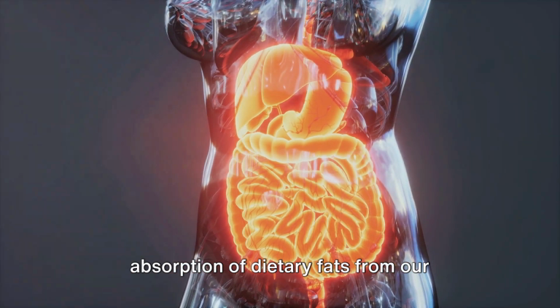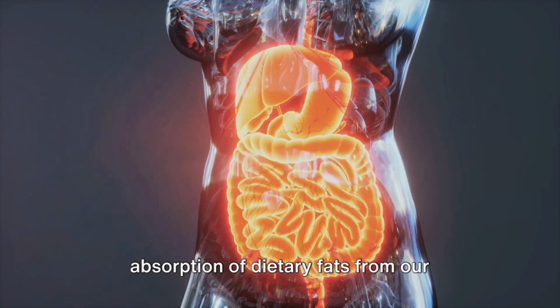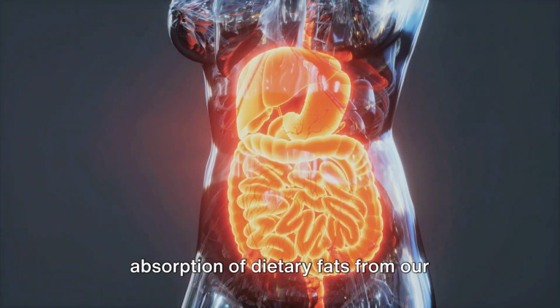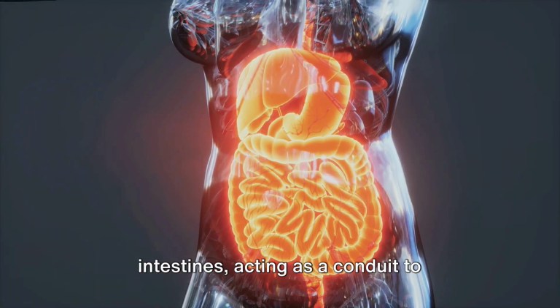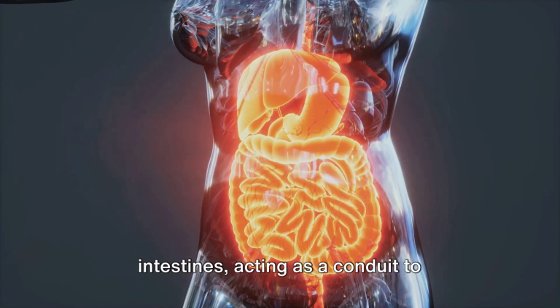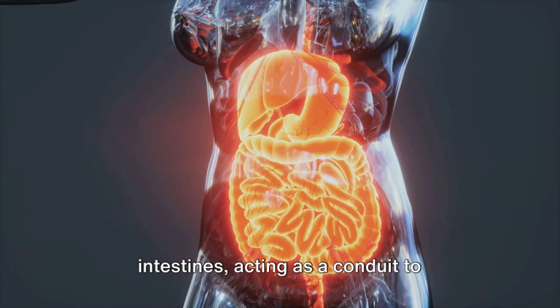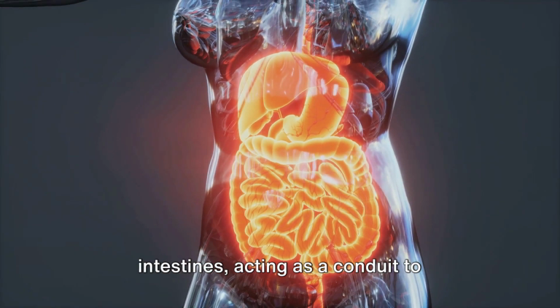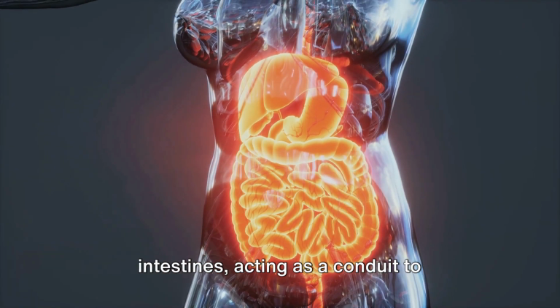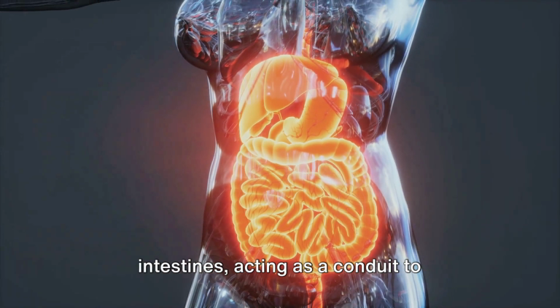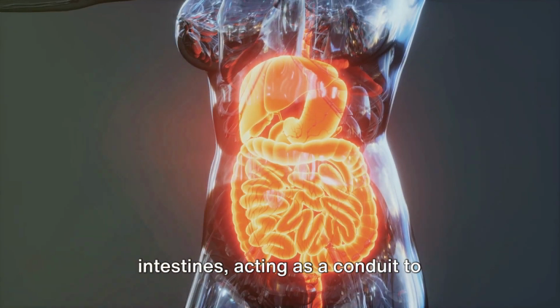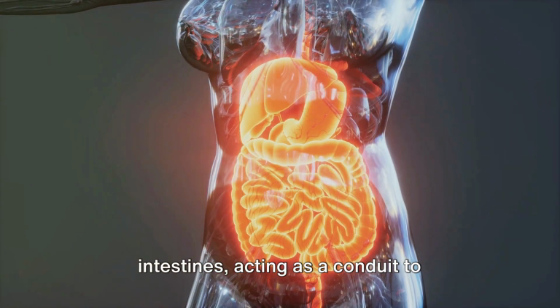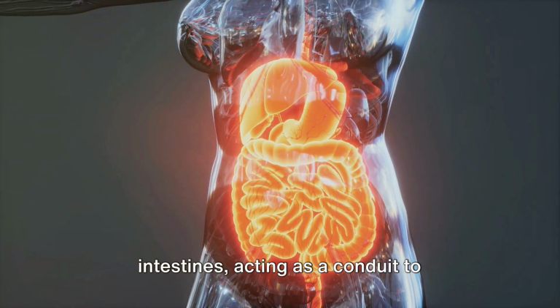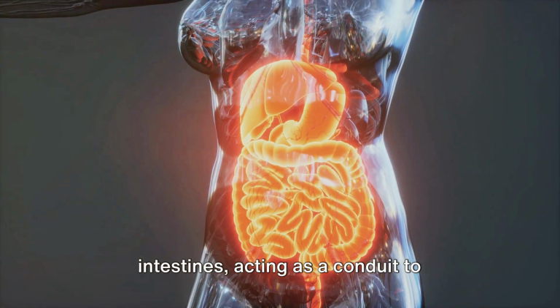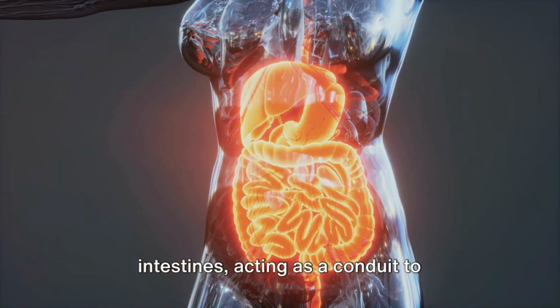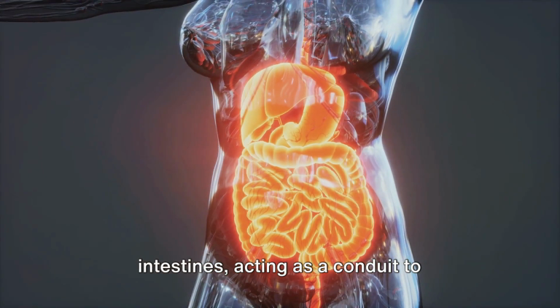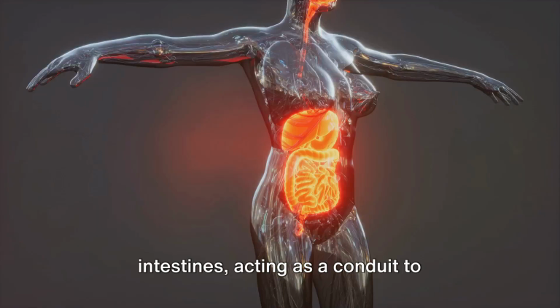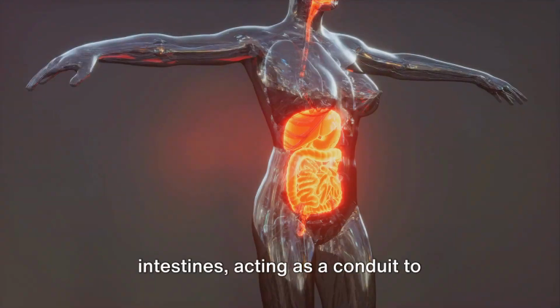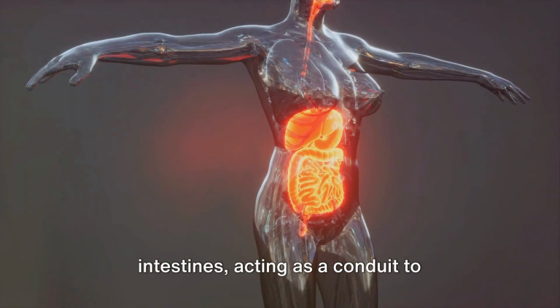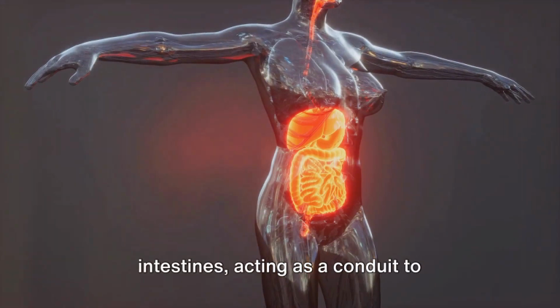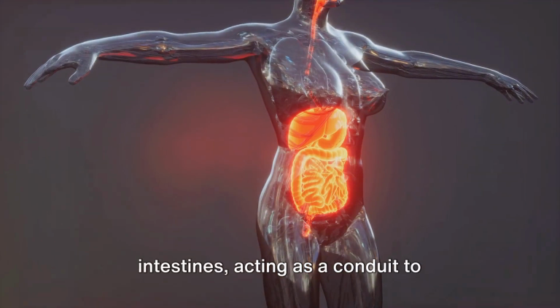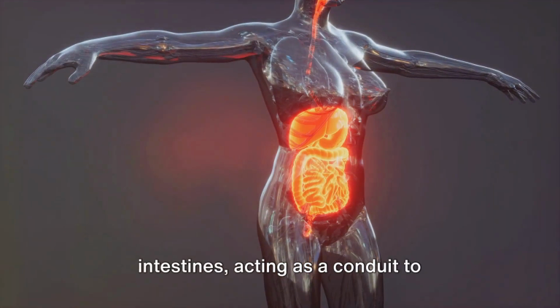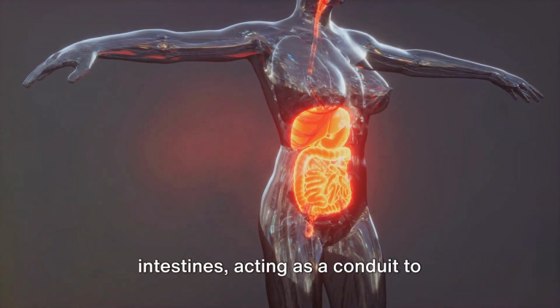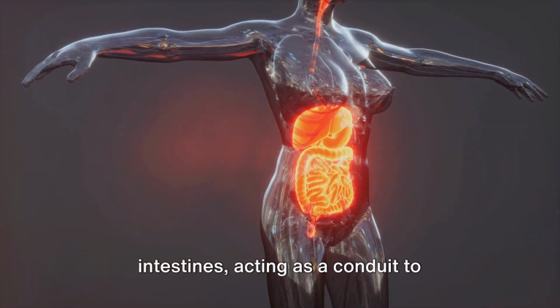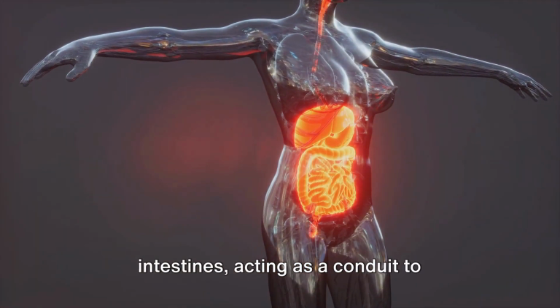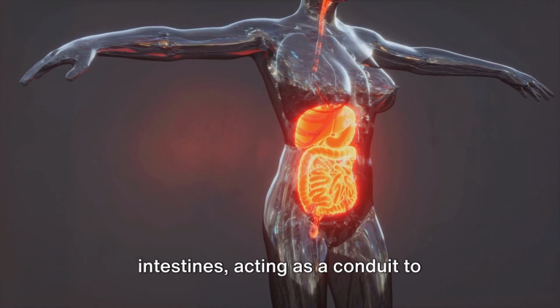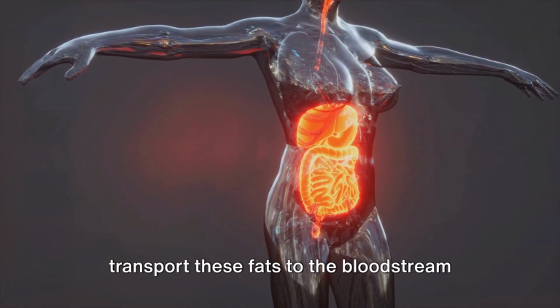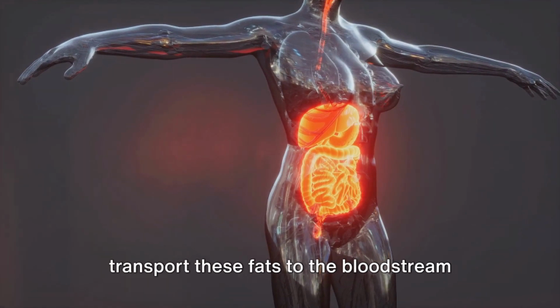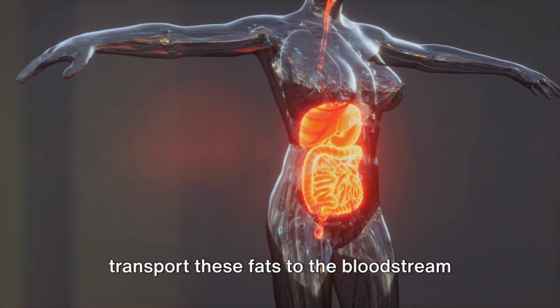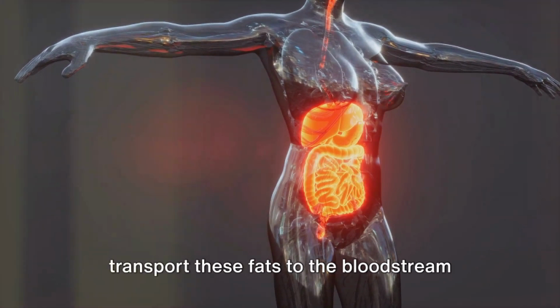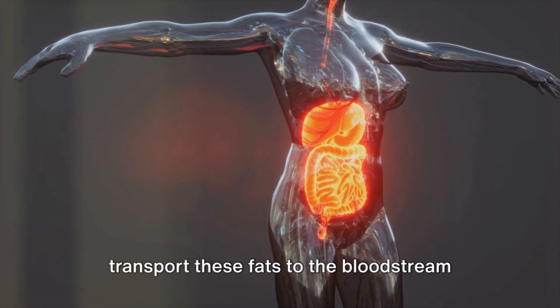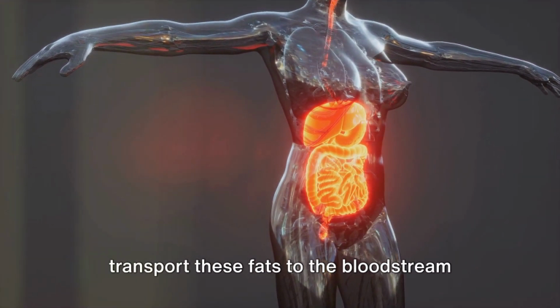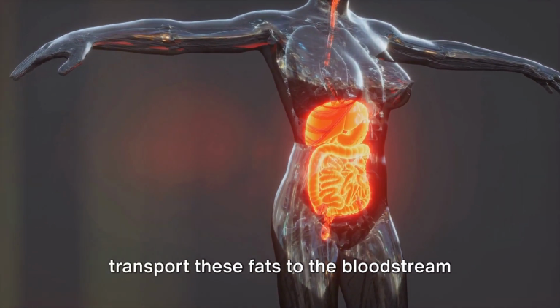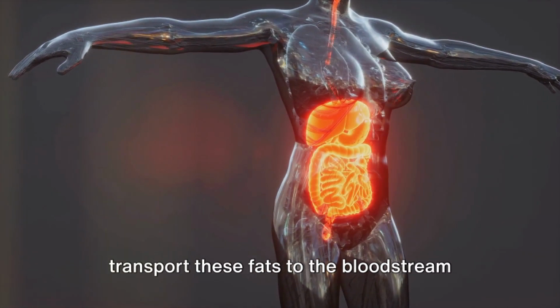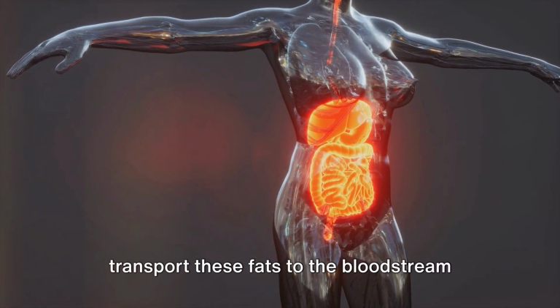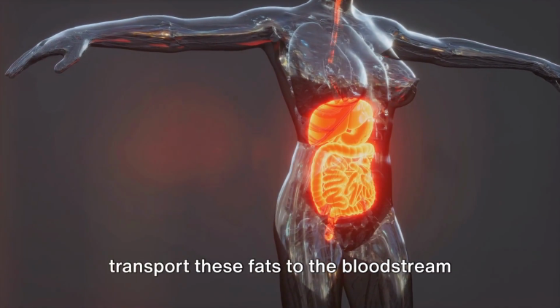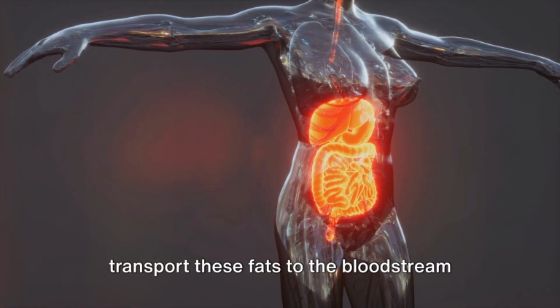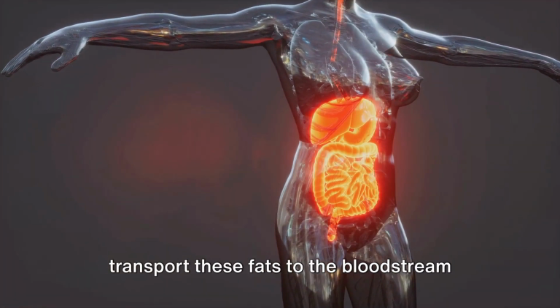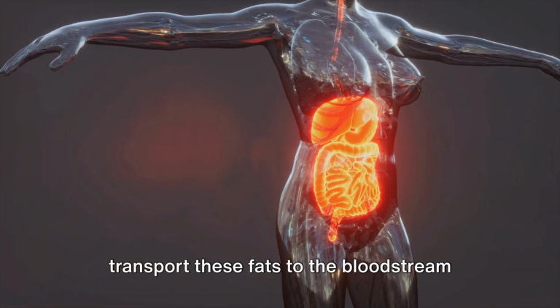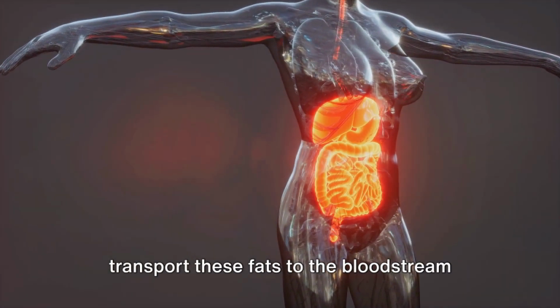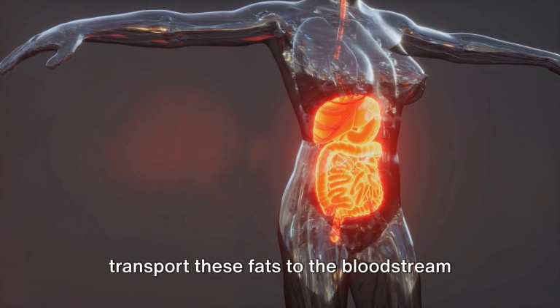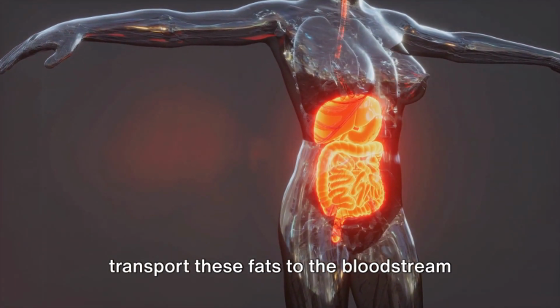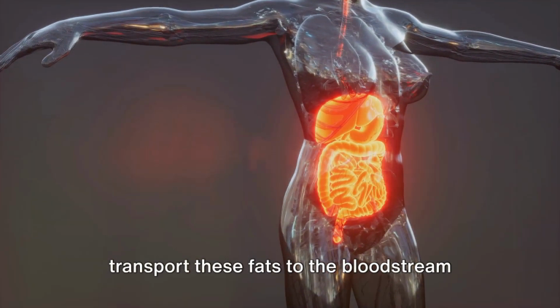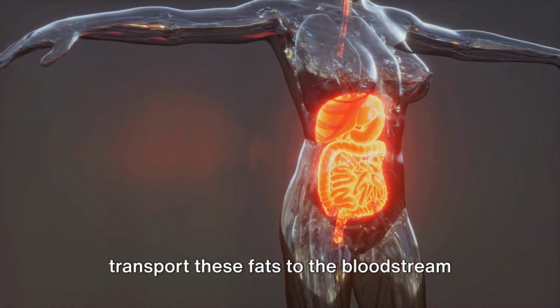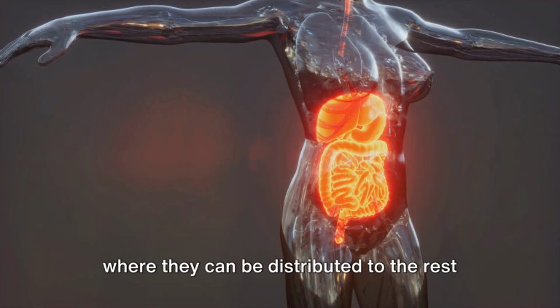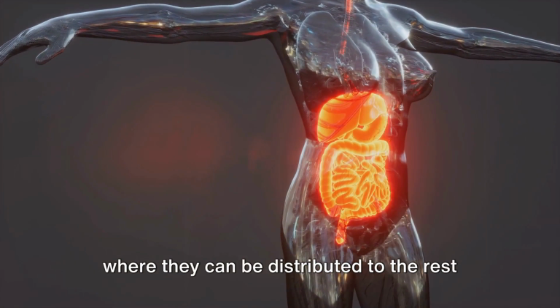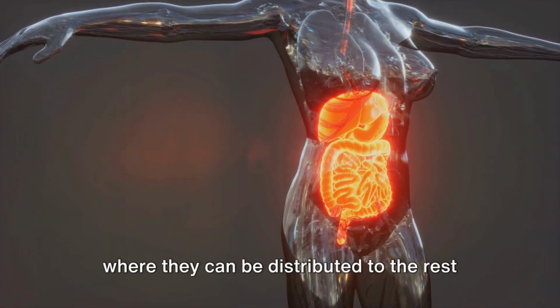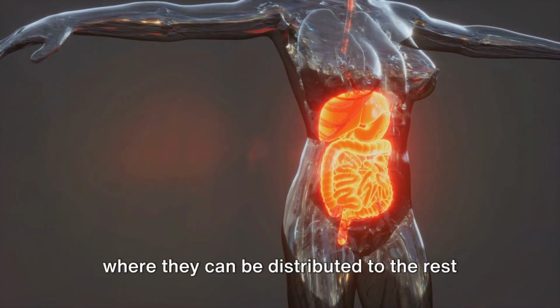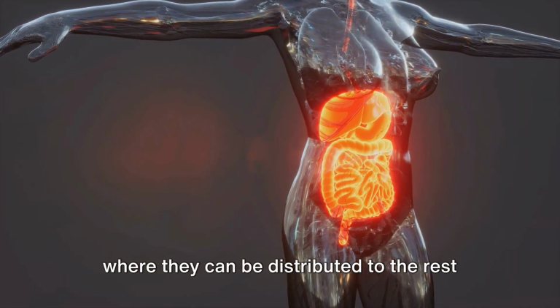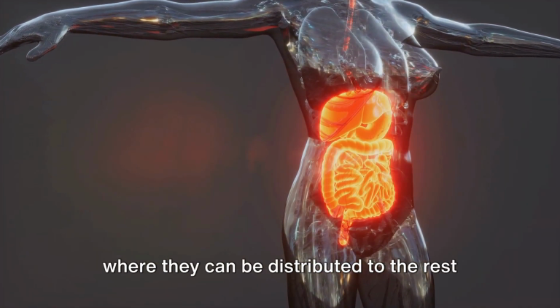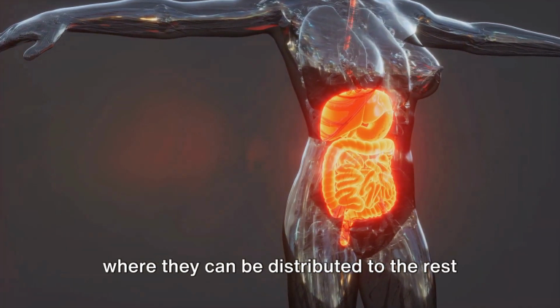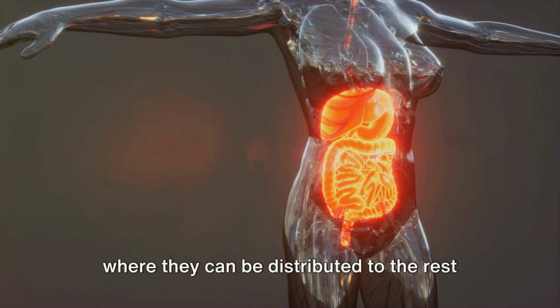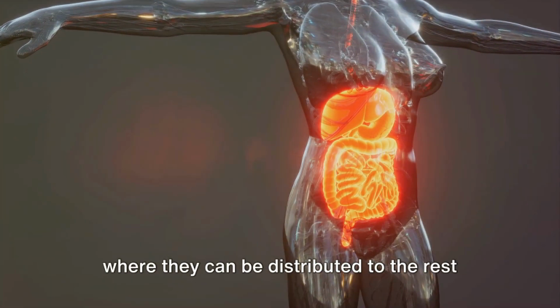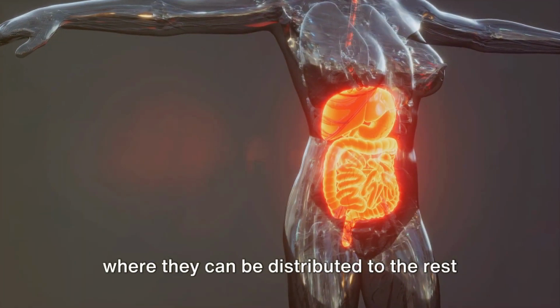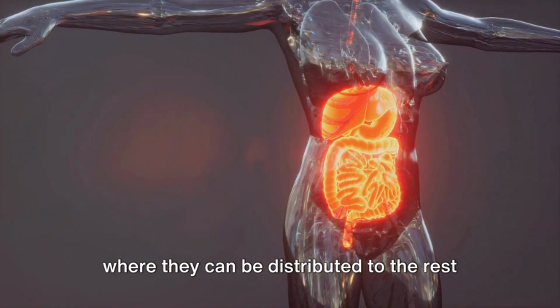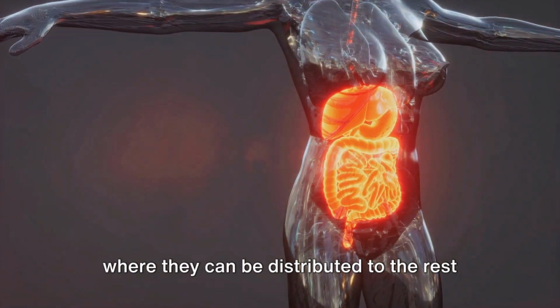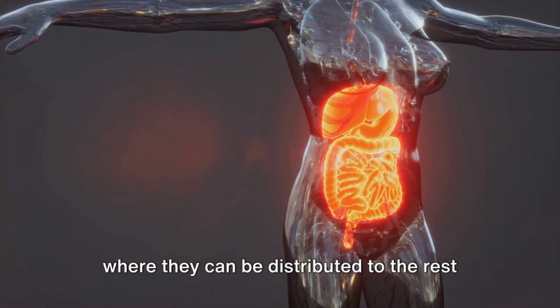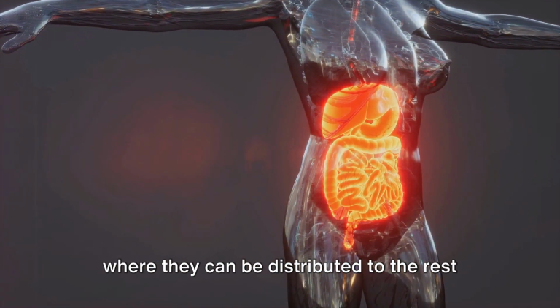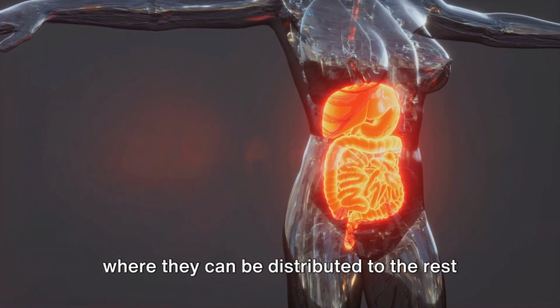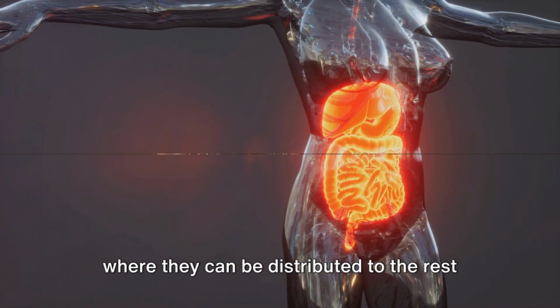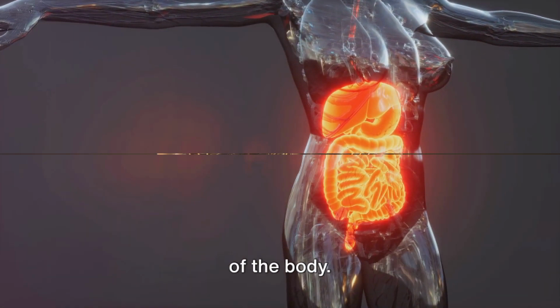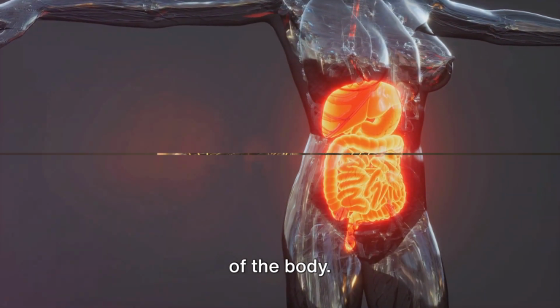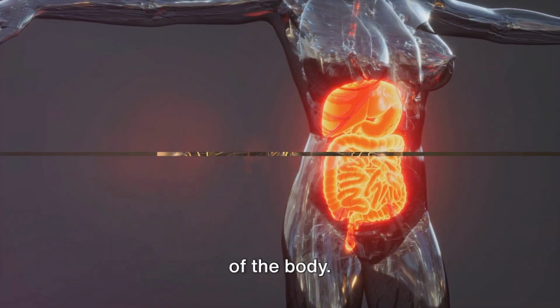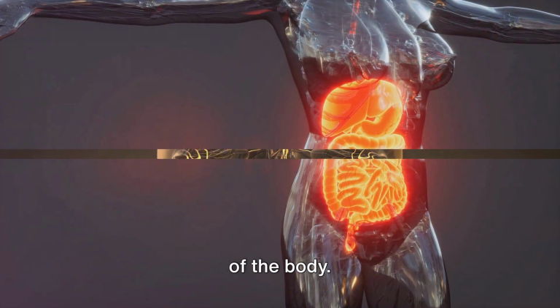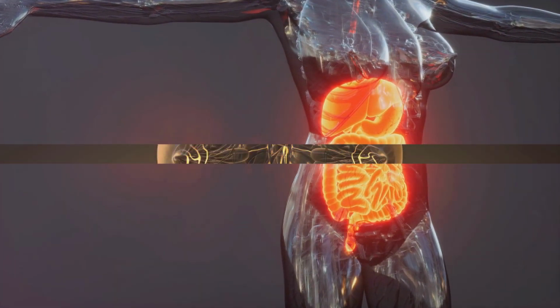The lymphatic system also aids in the absorption of dietary fats from our intestines, acting as a conduit to transport these fats to the bloodstream, where they can be distributed to the rest of the body.